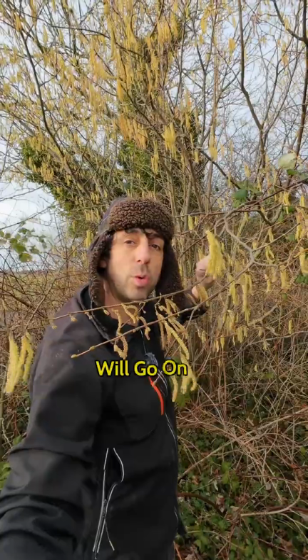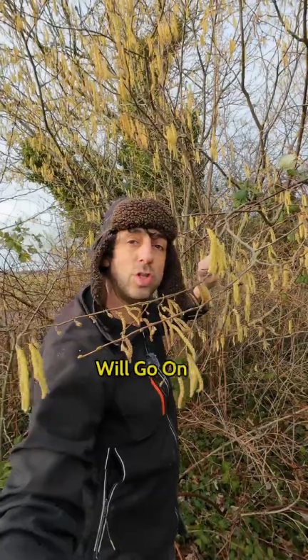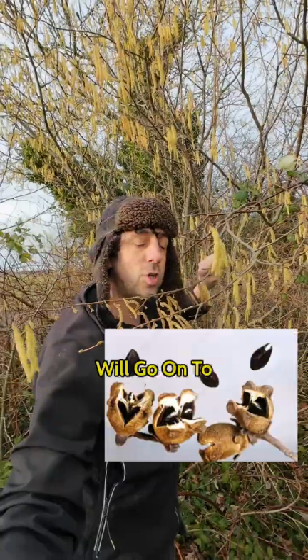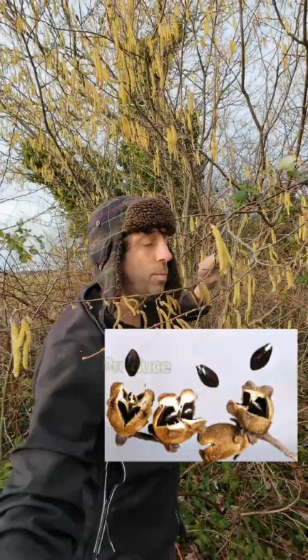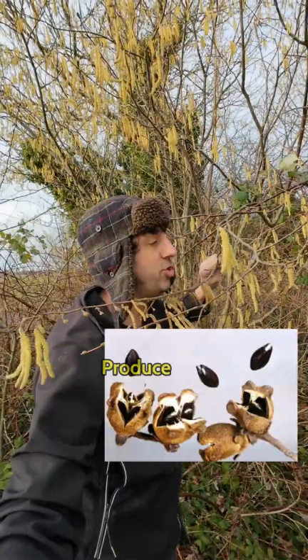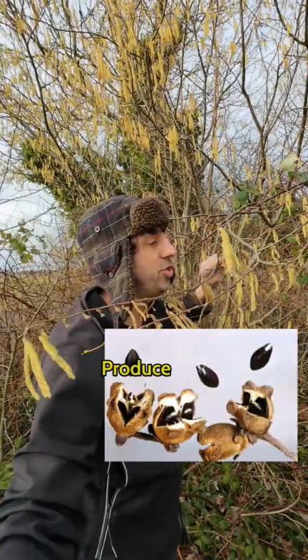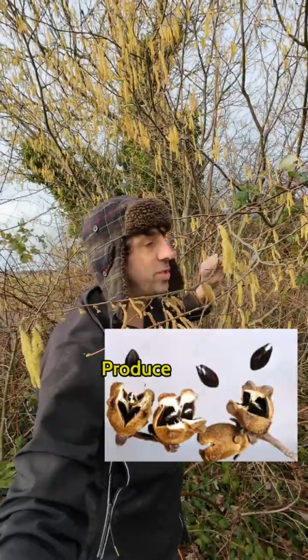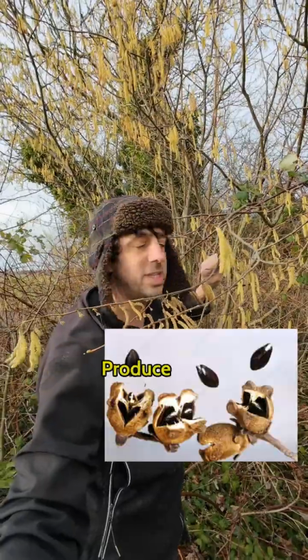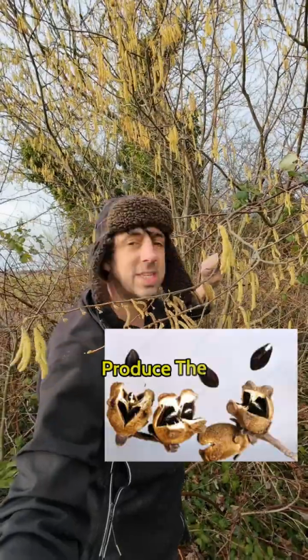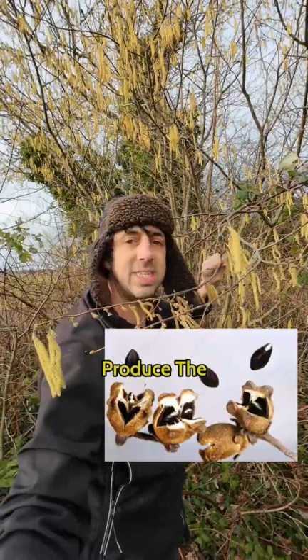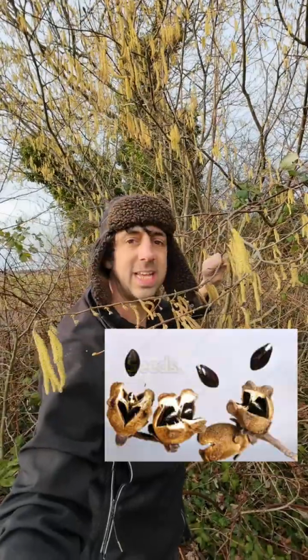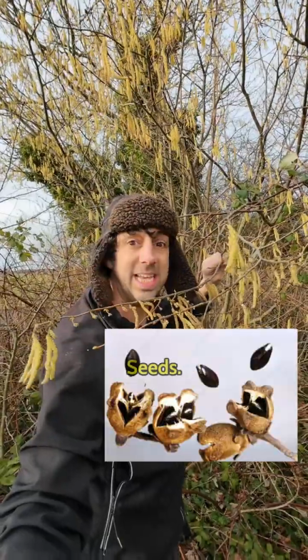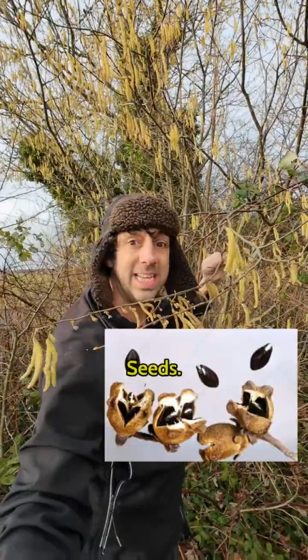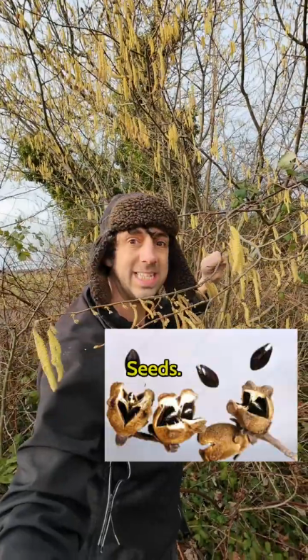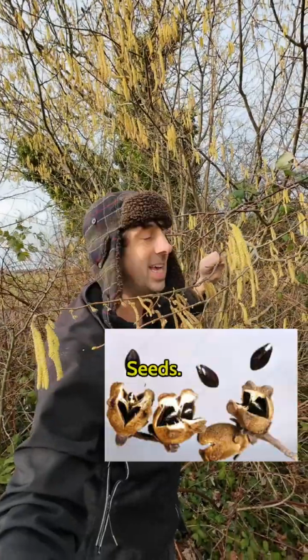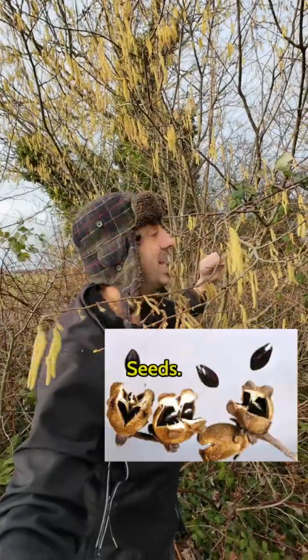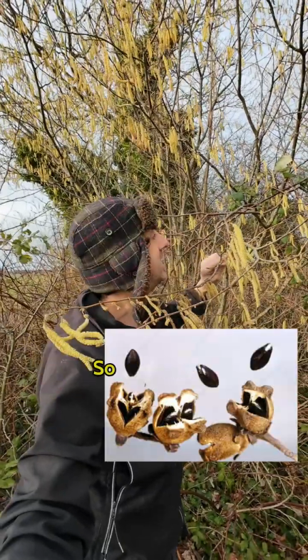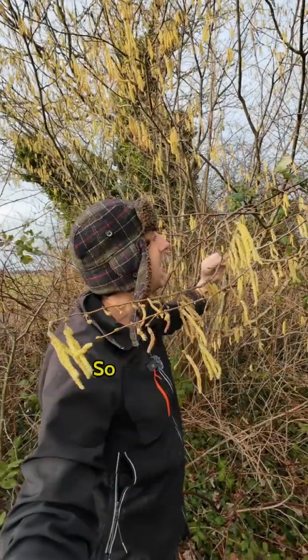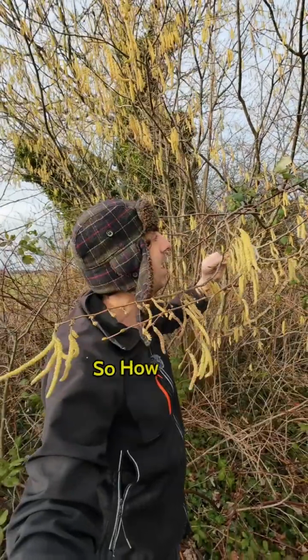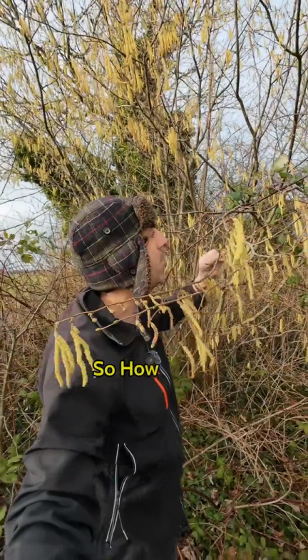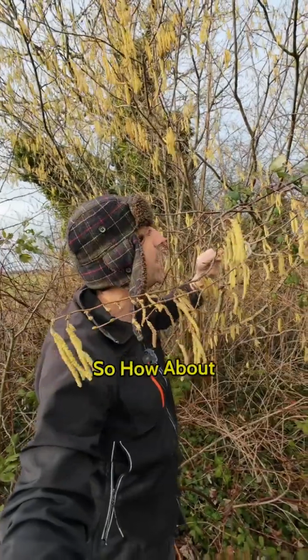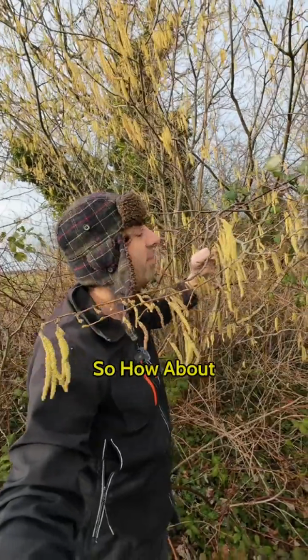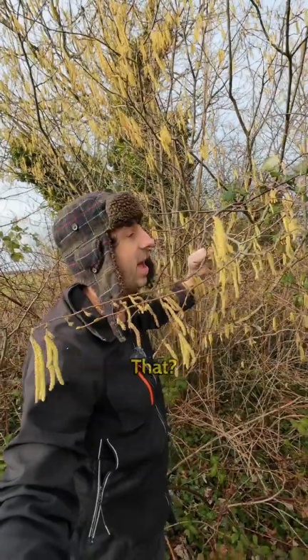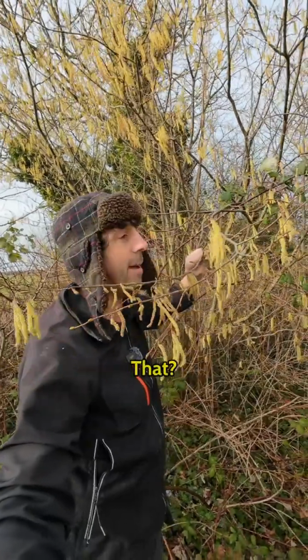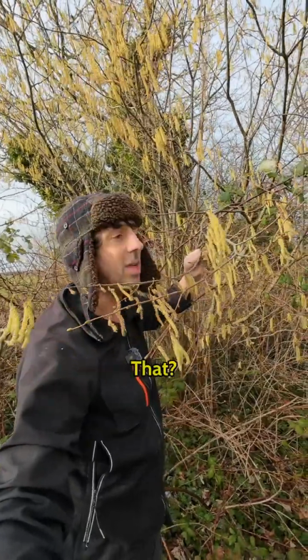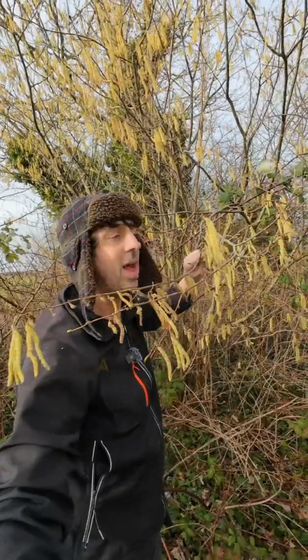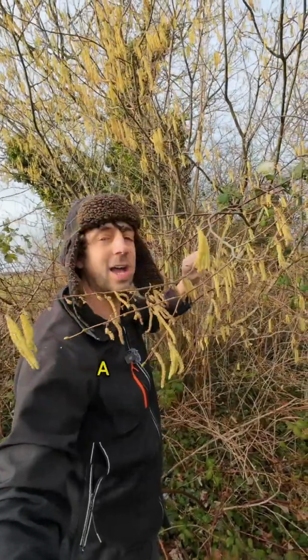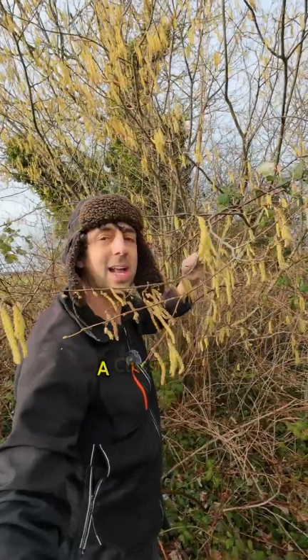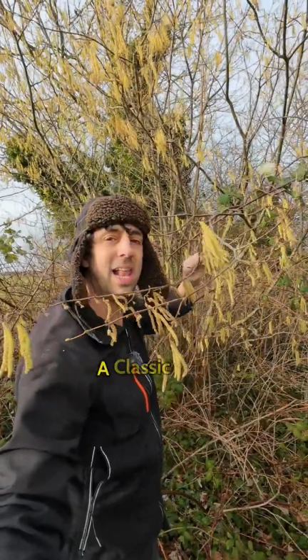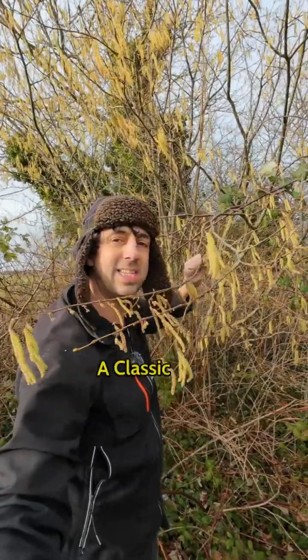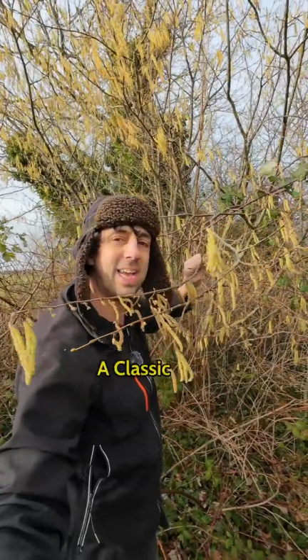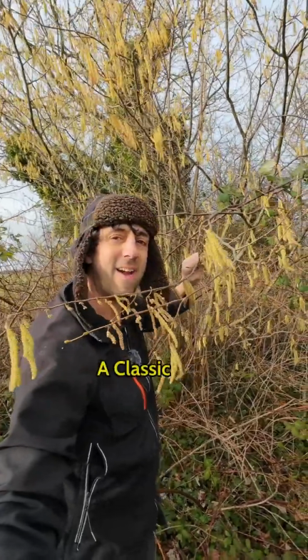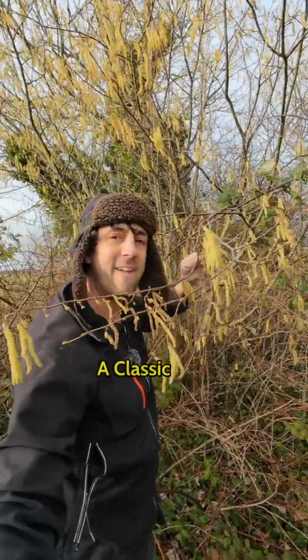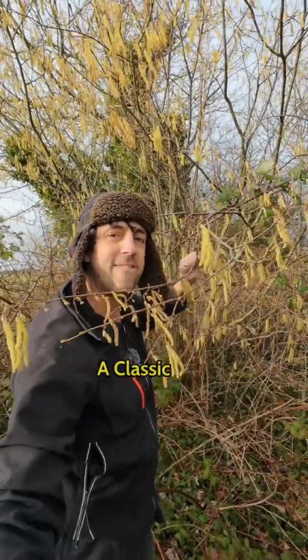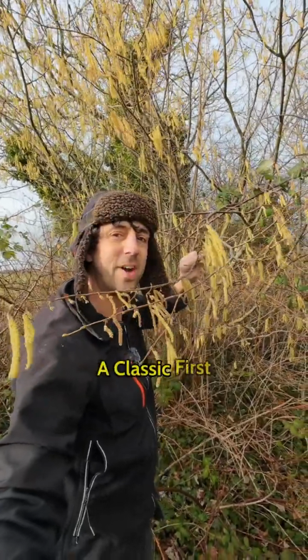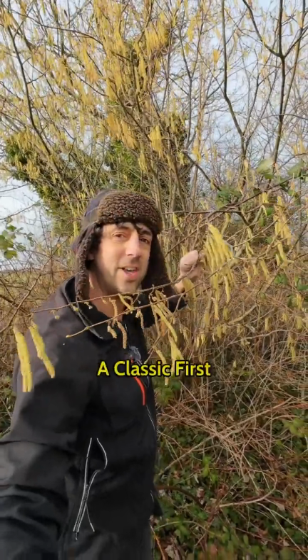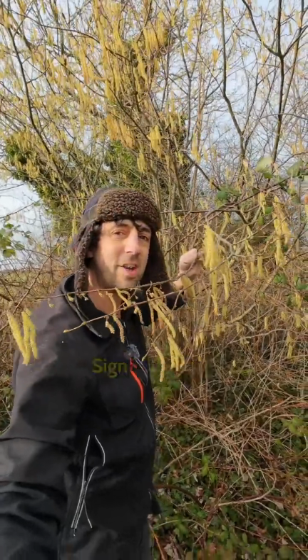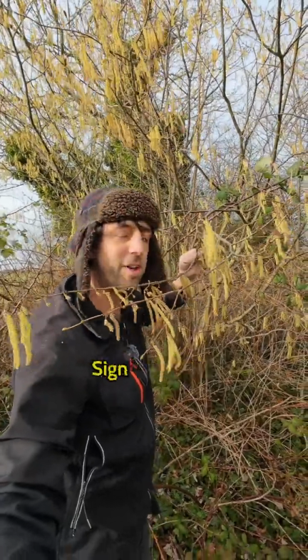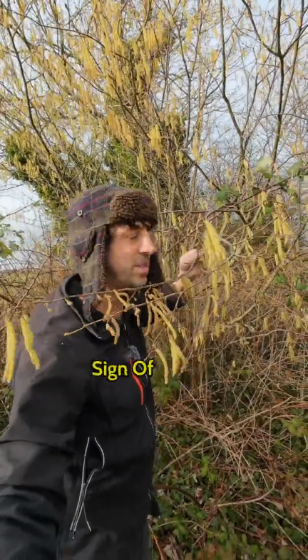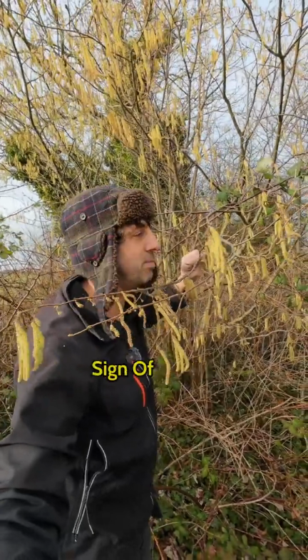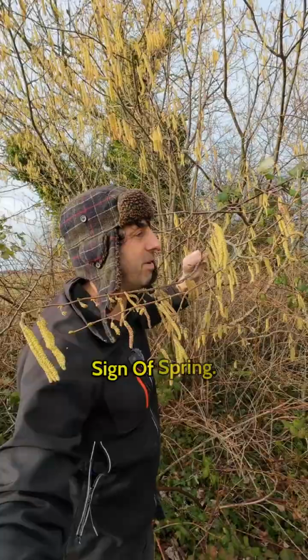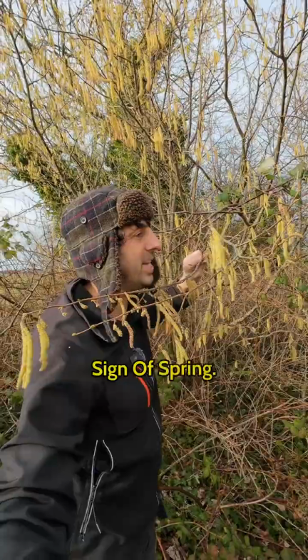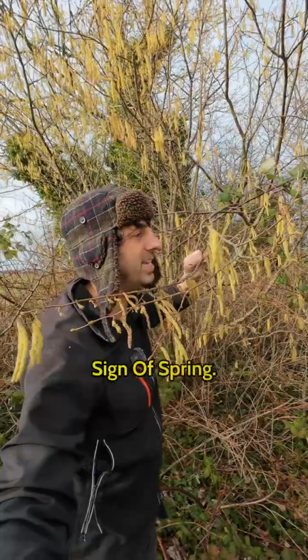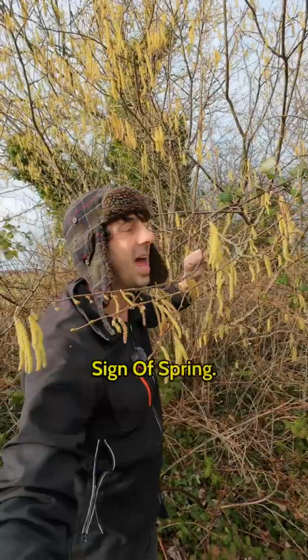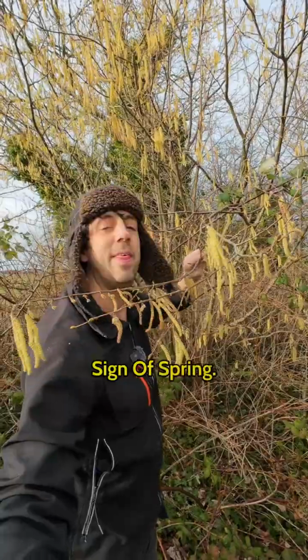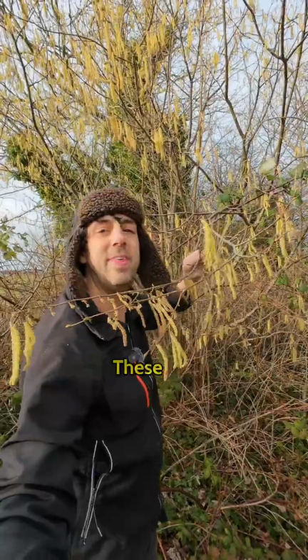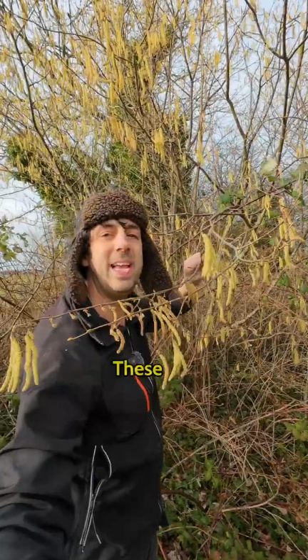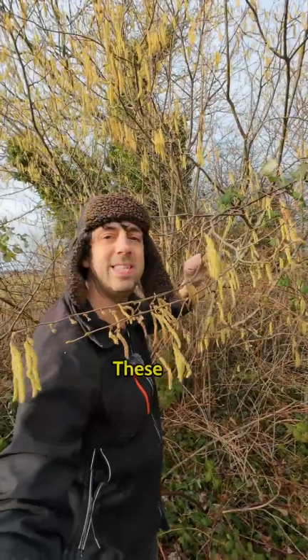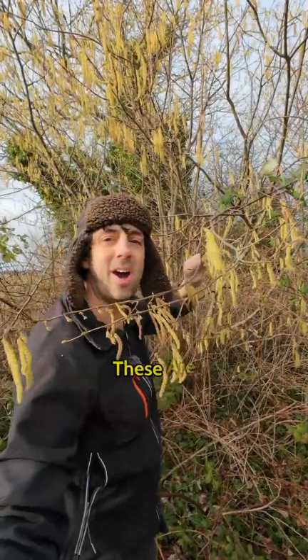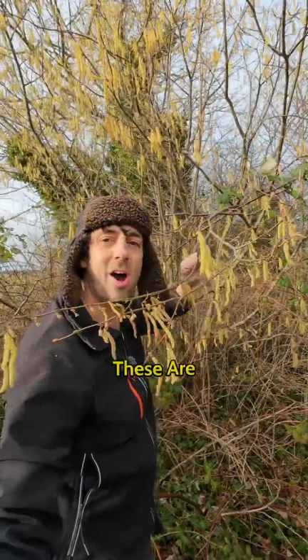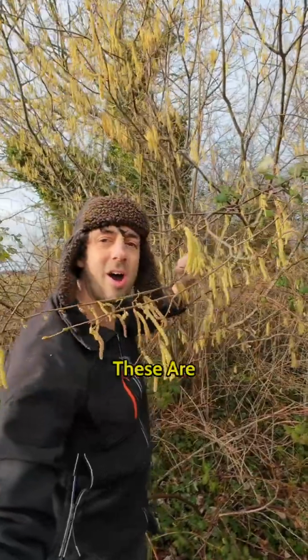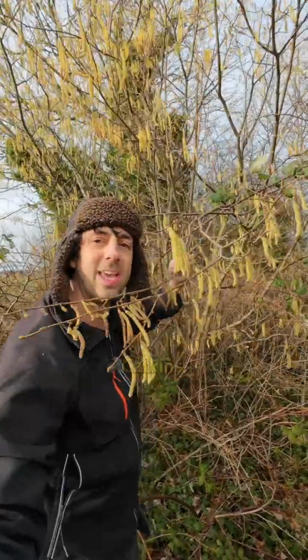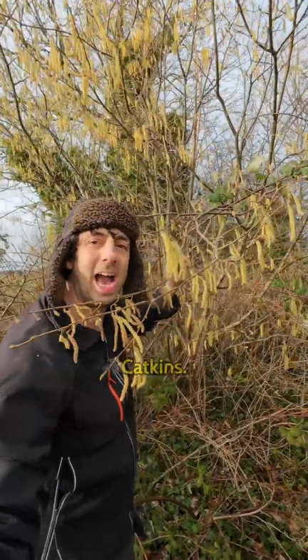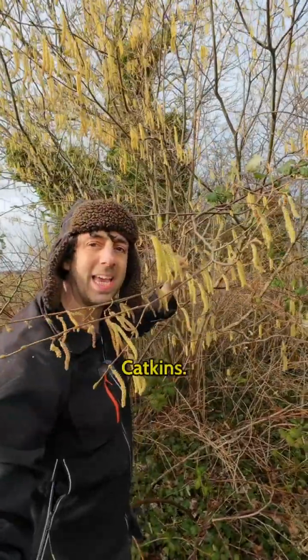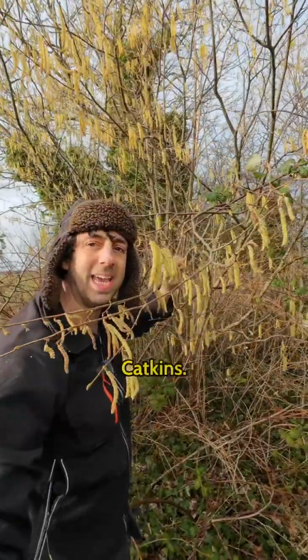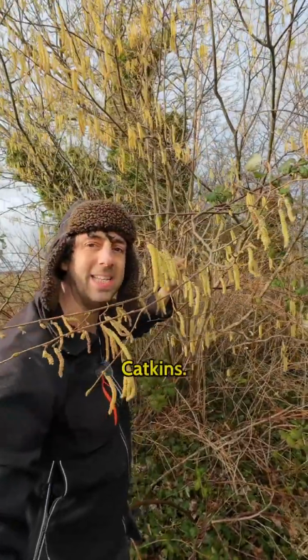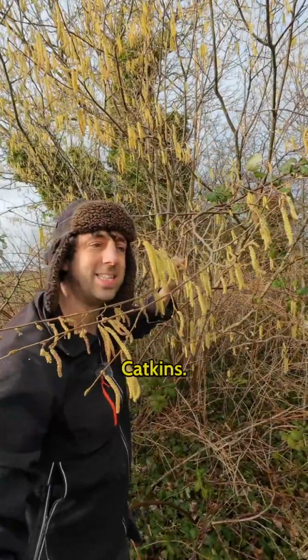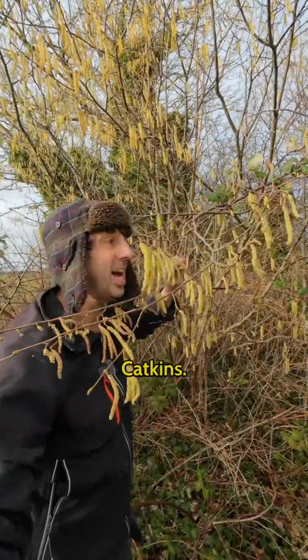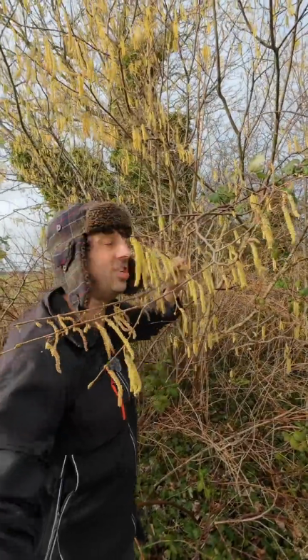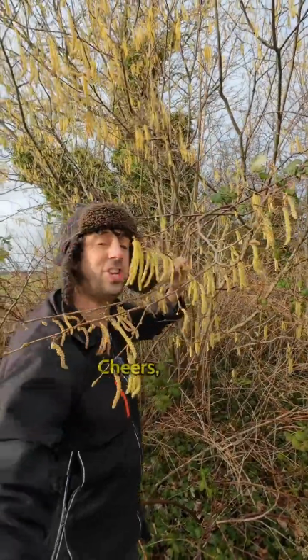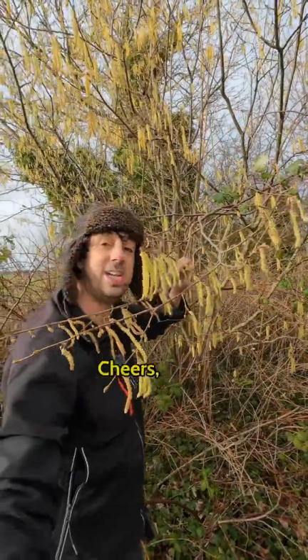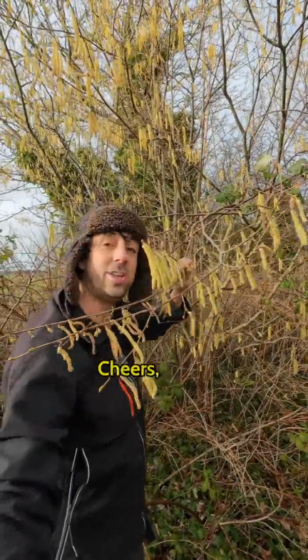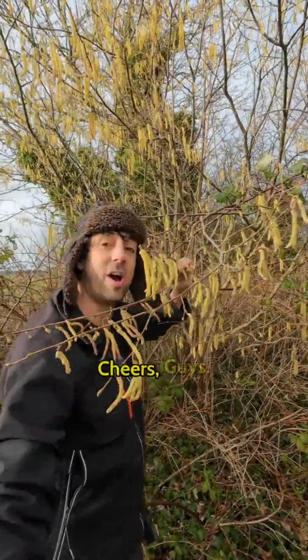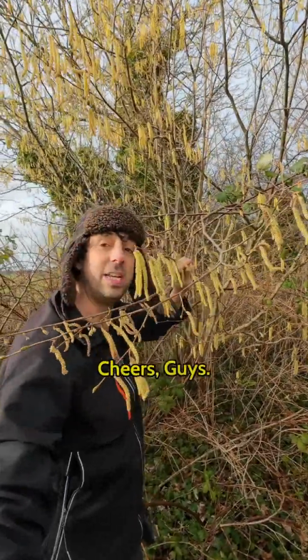And the female flower will go on to produce the seeds. So how about that — a classic first sign of spring. These are catkins, cheers guys!